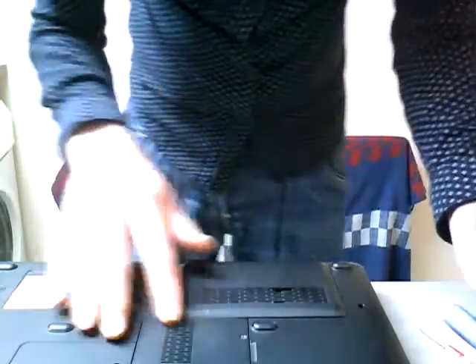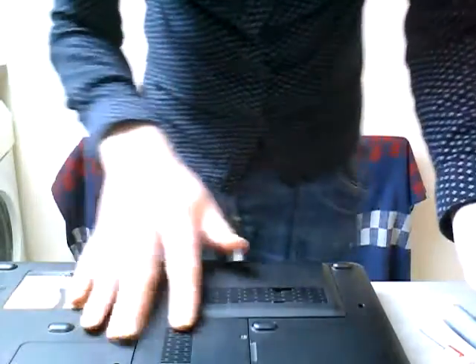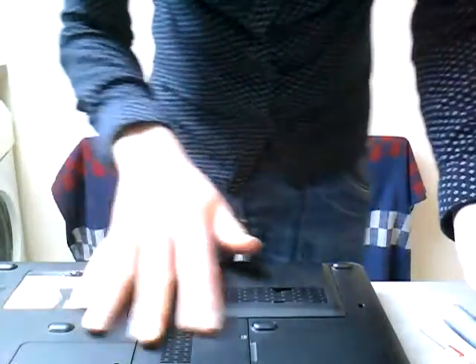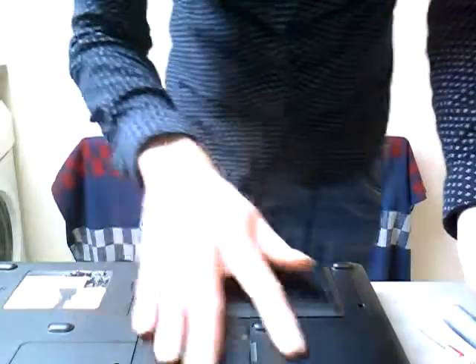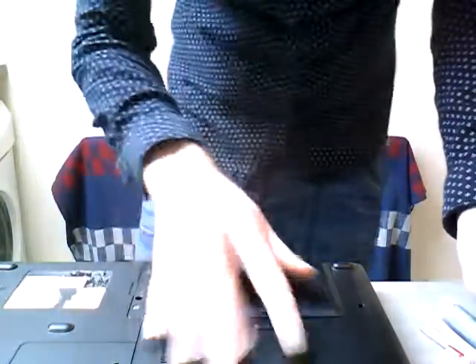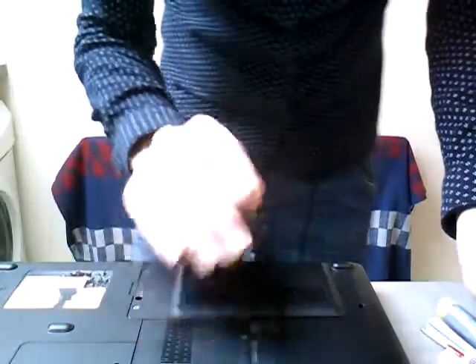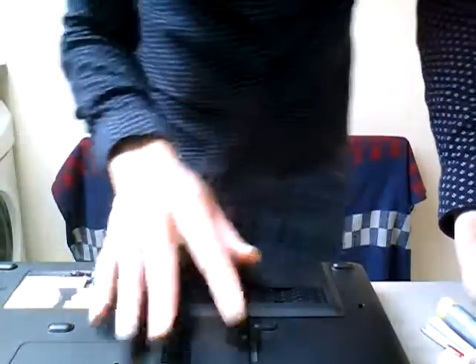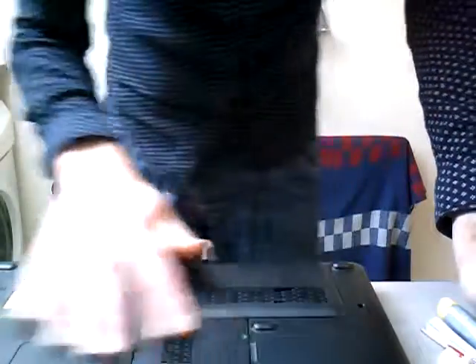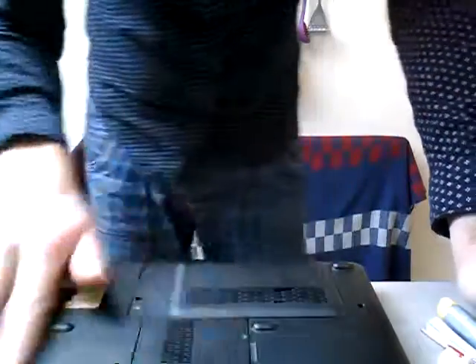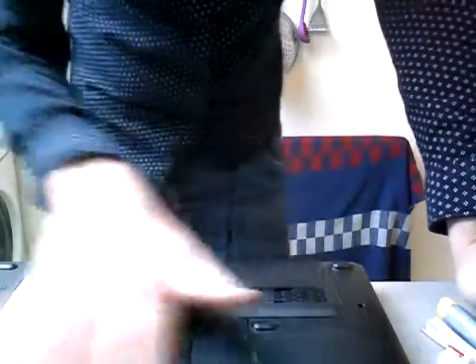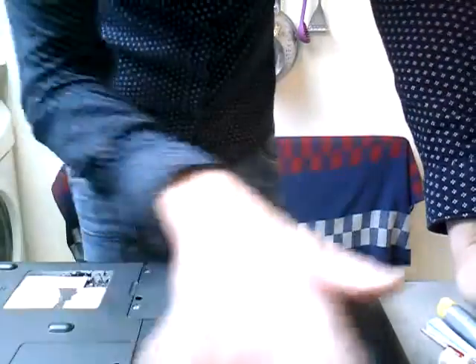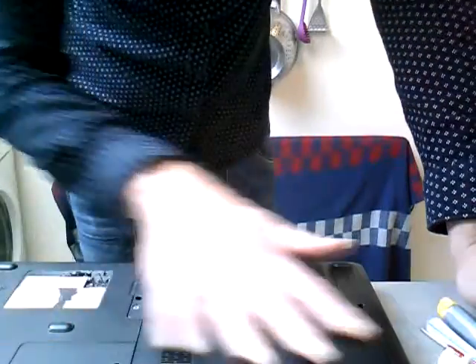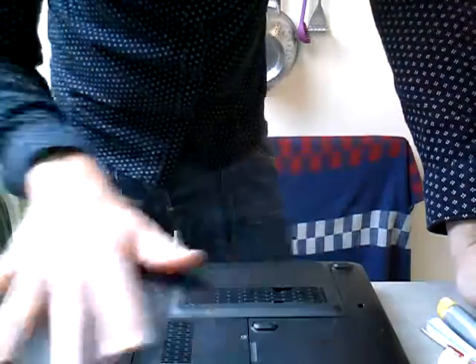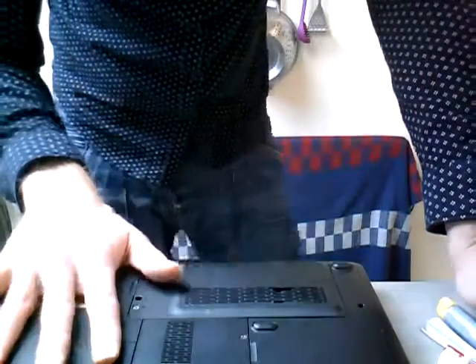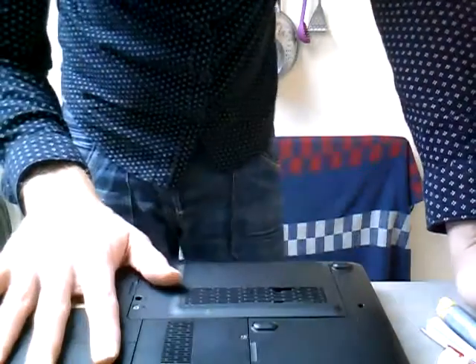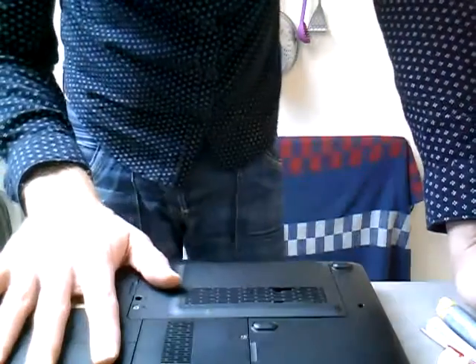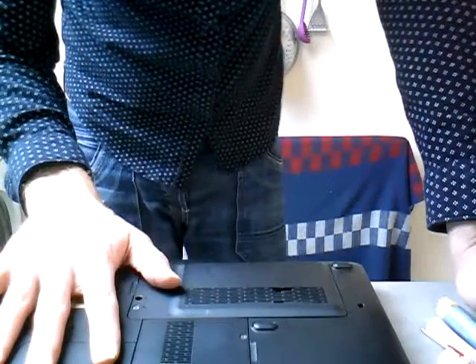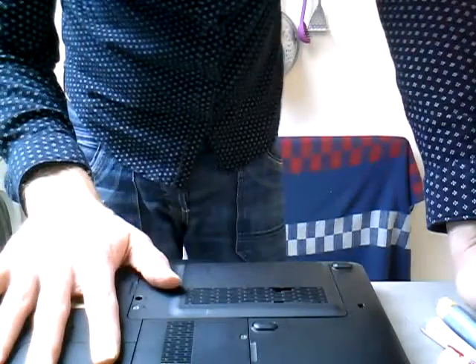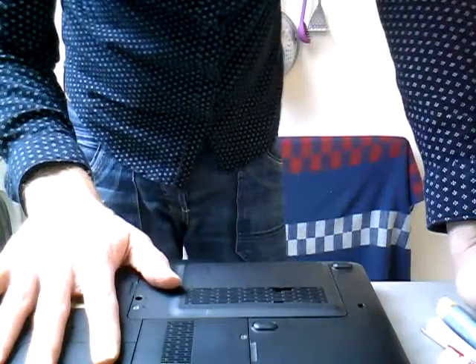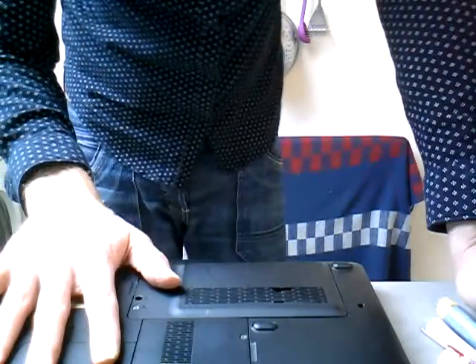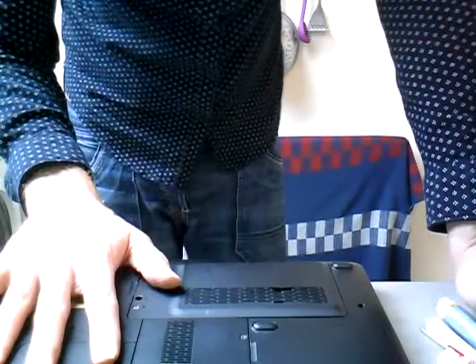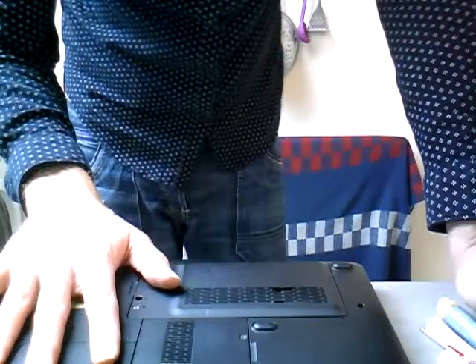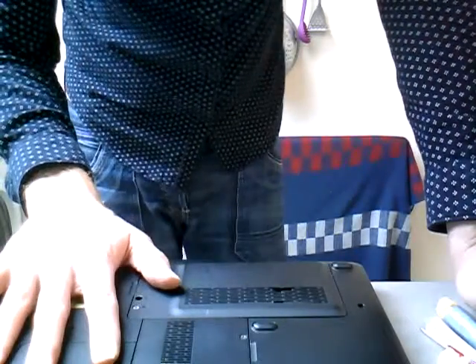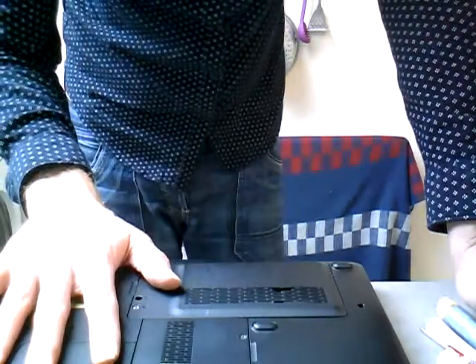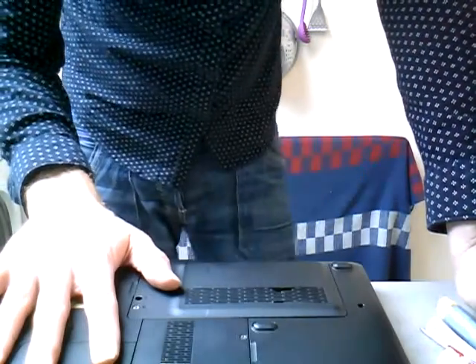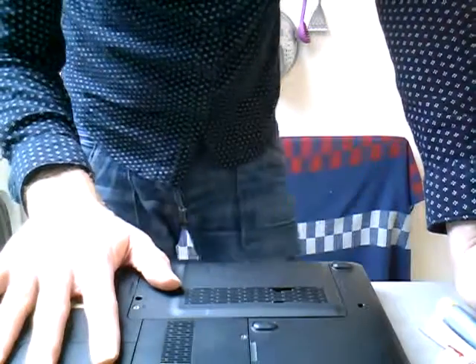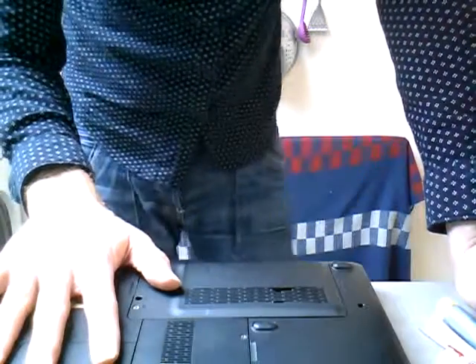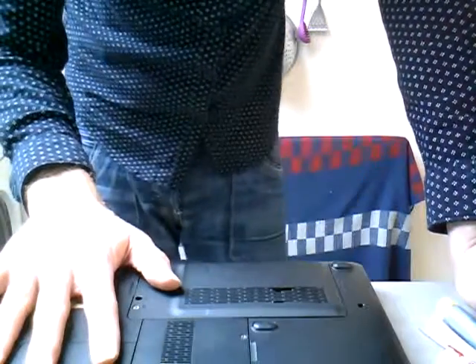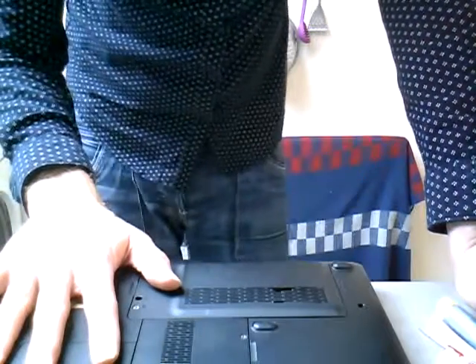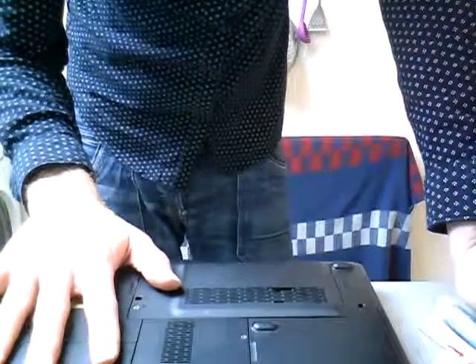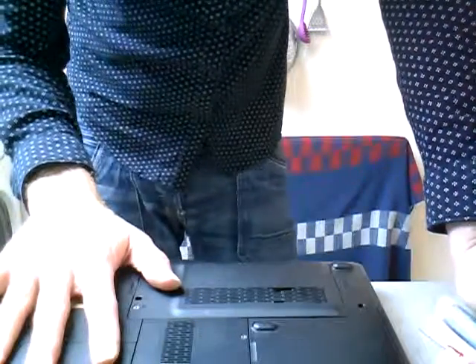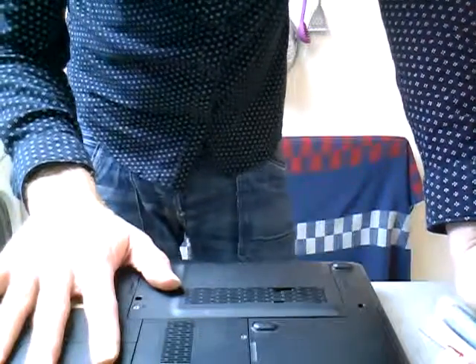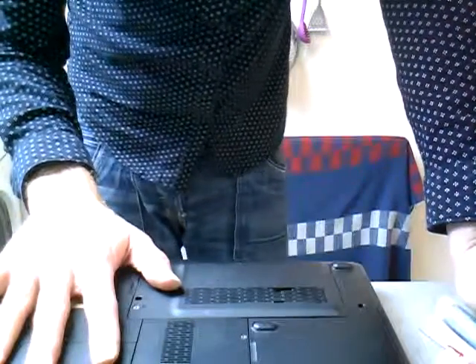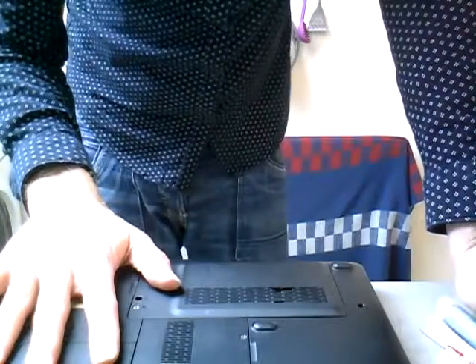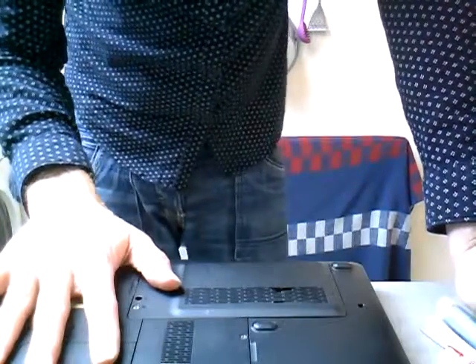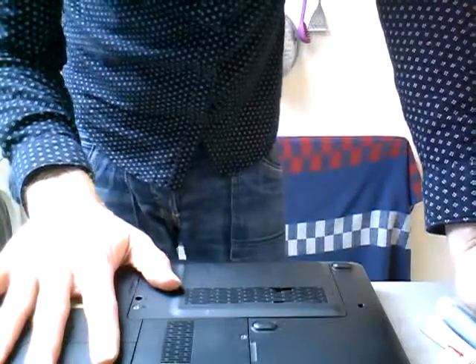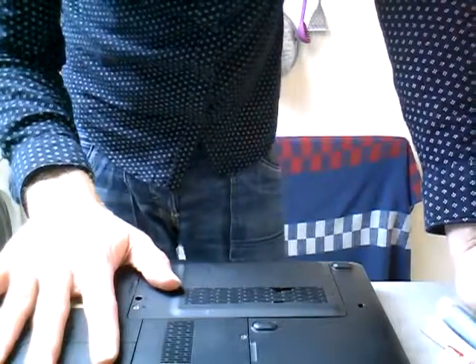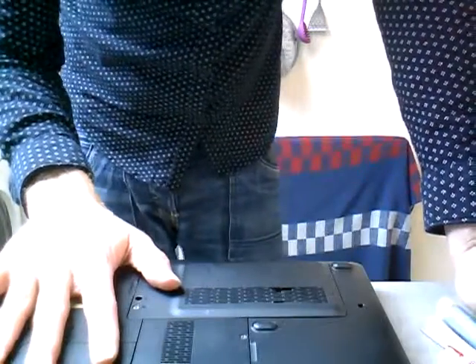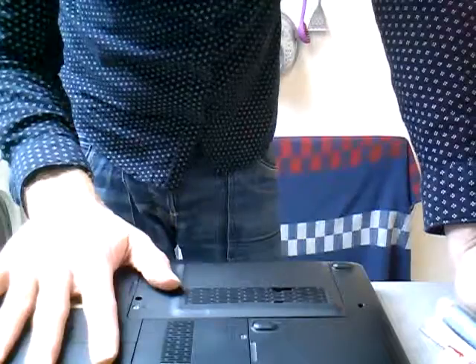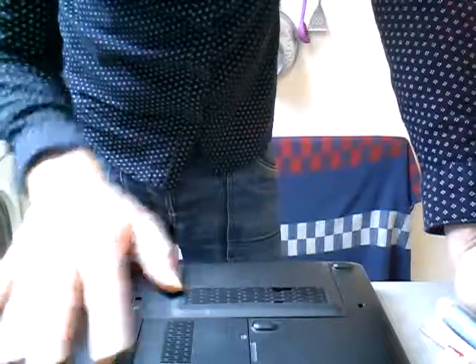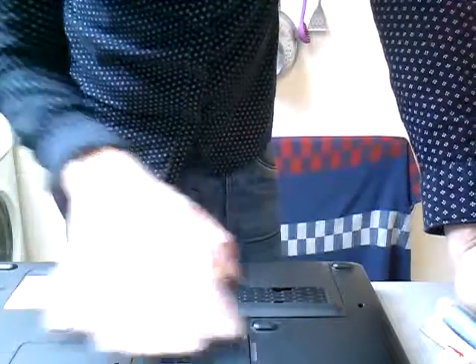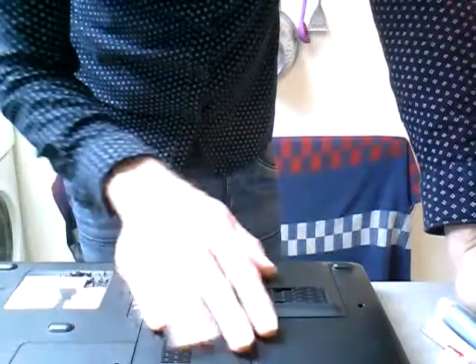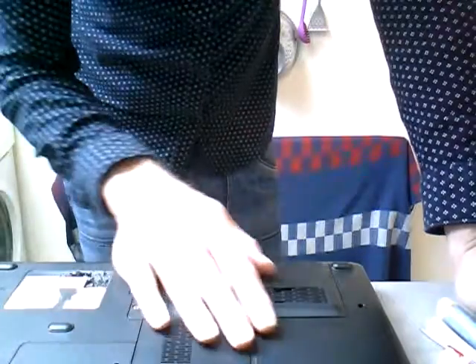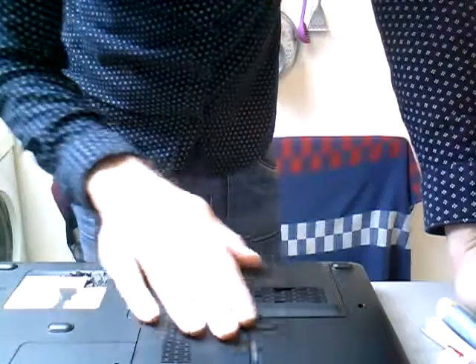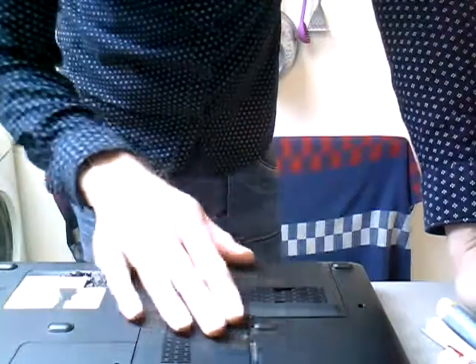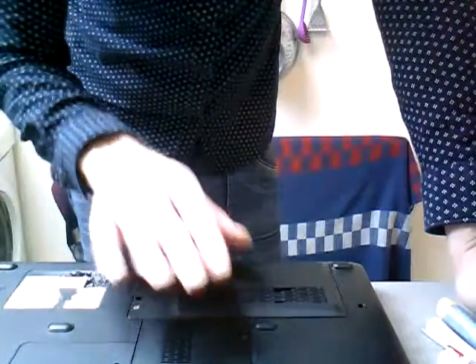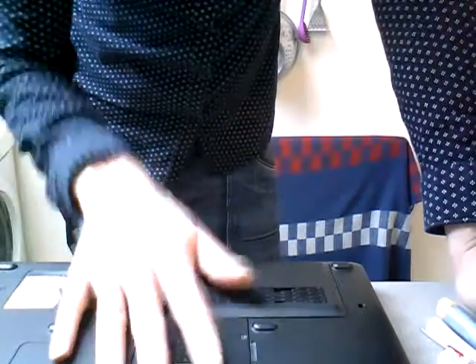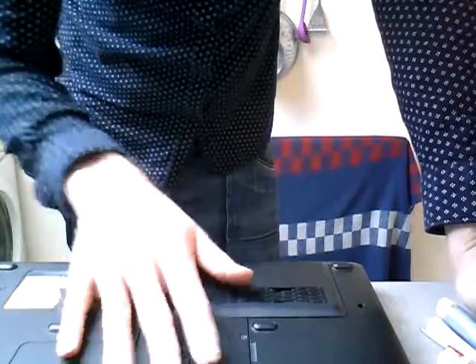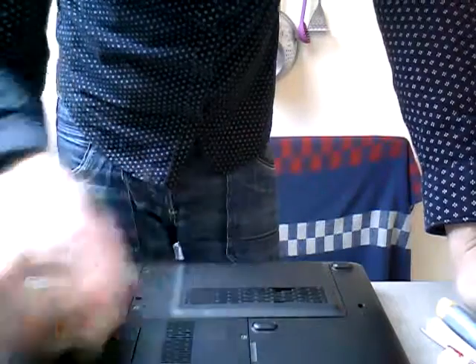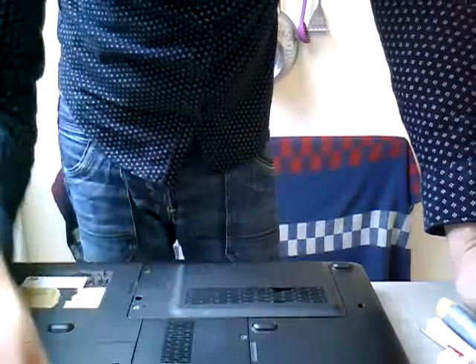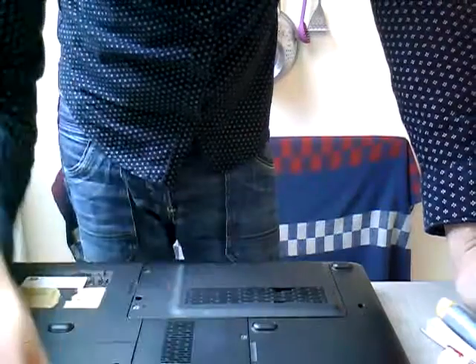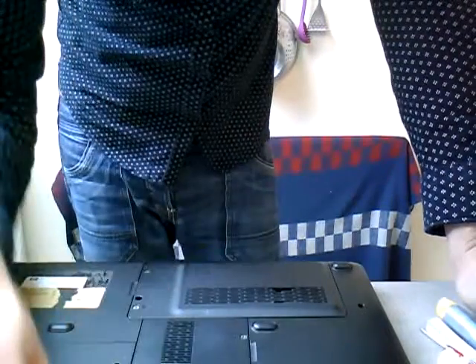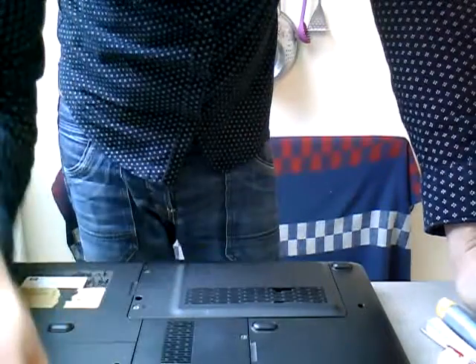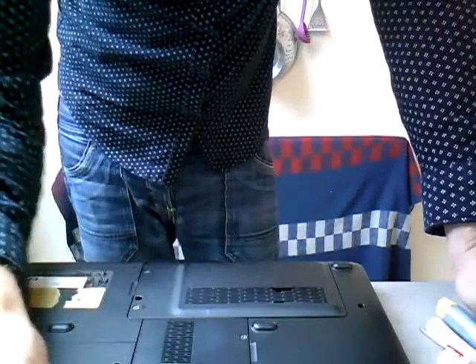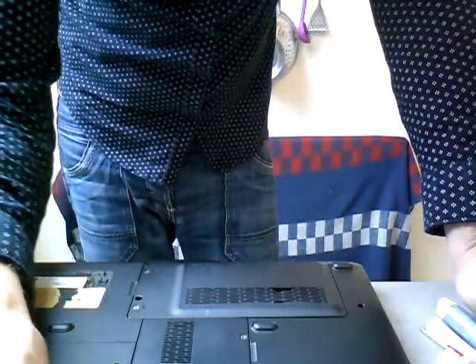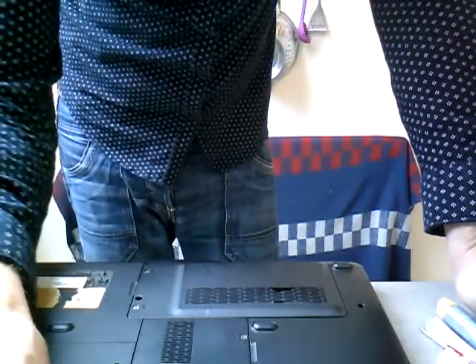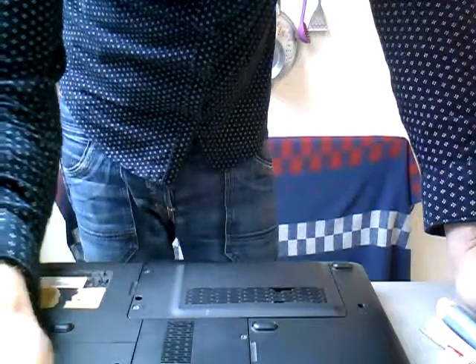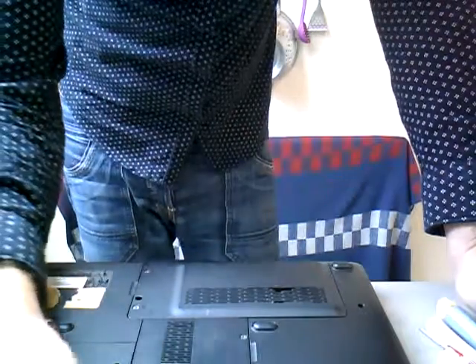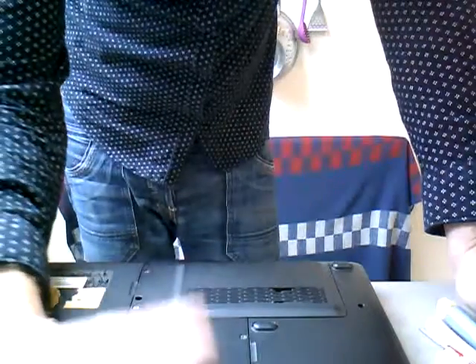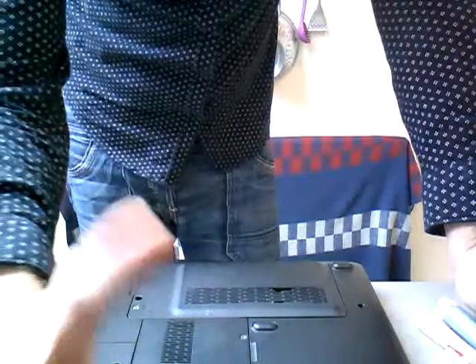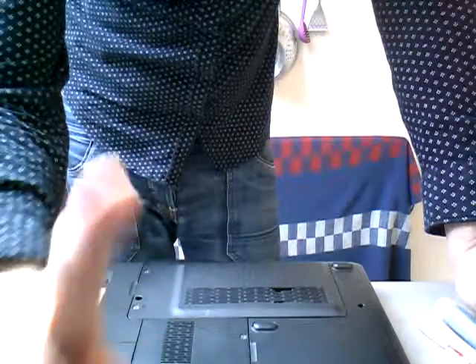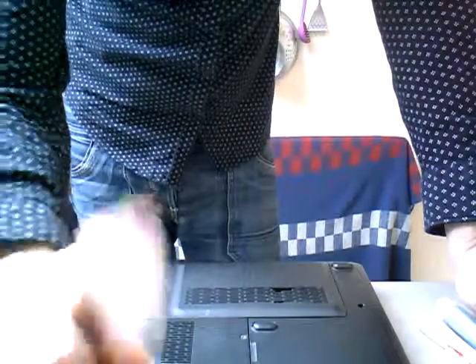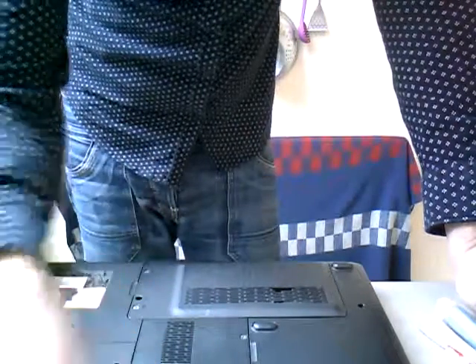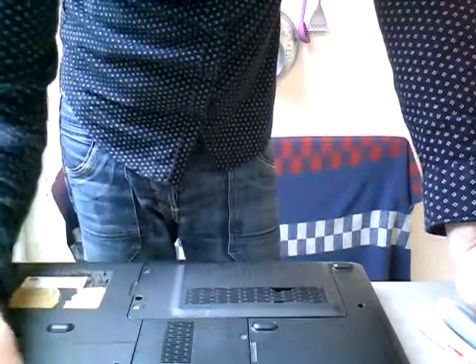So this is part one. In part two I'll come back once I've dismantled the laptop and show you how to apply the compound, so I'll see you shortly.